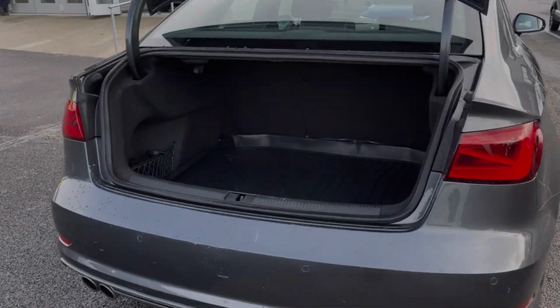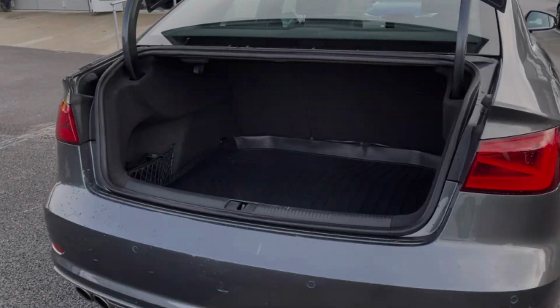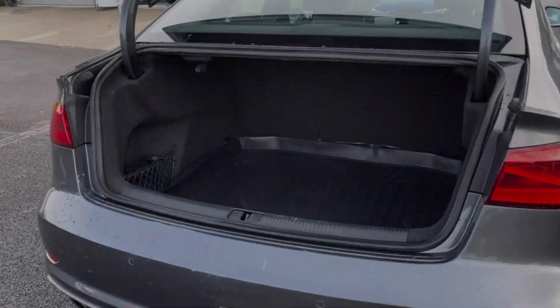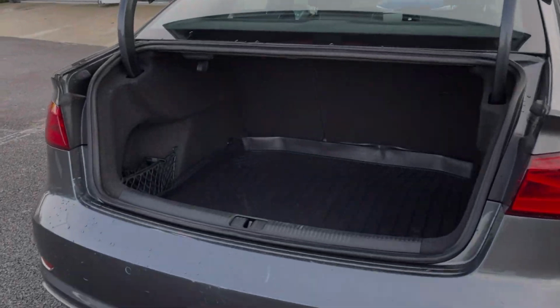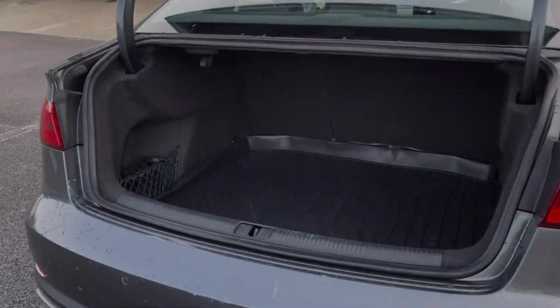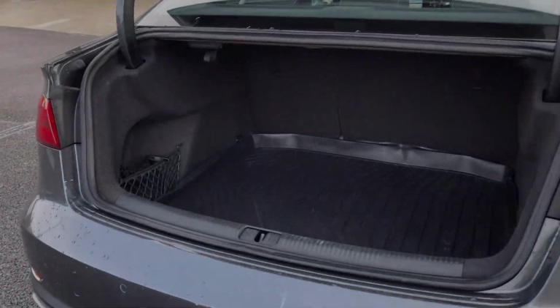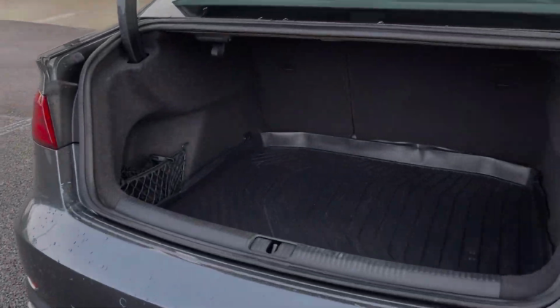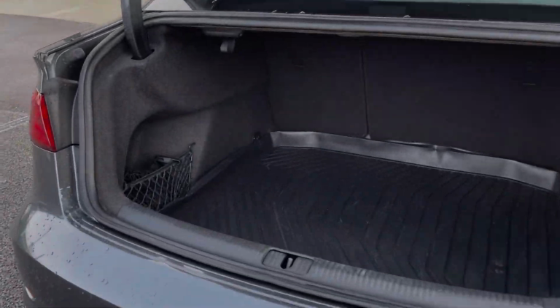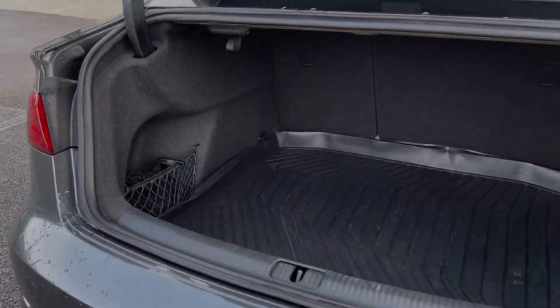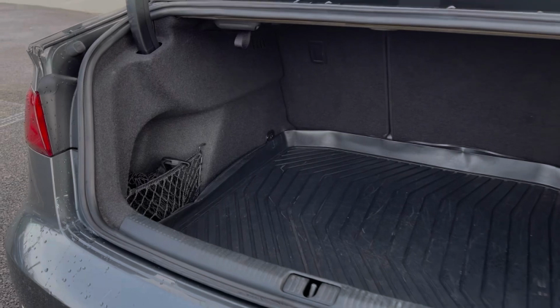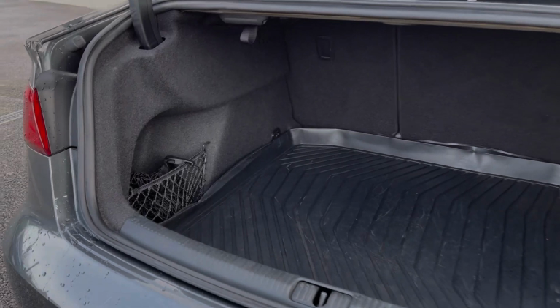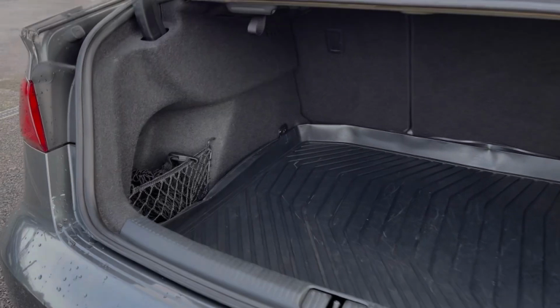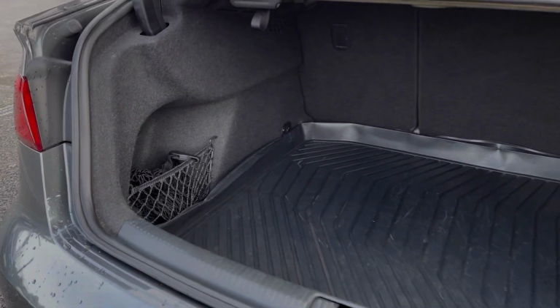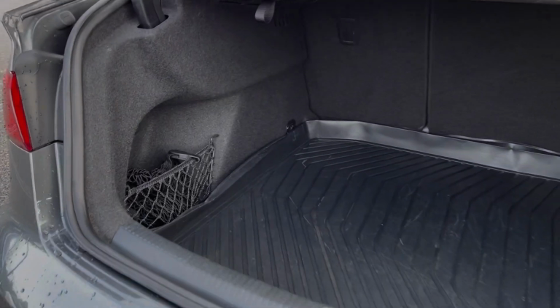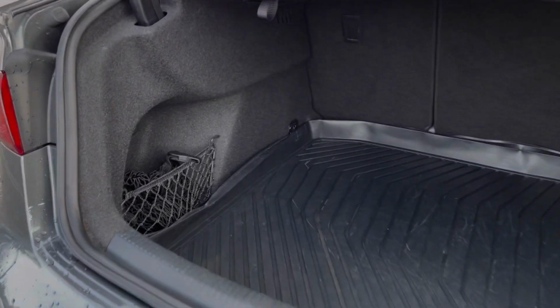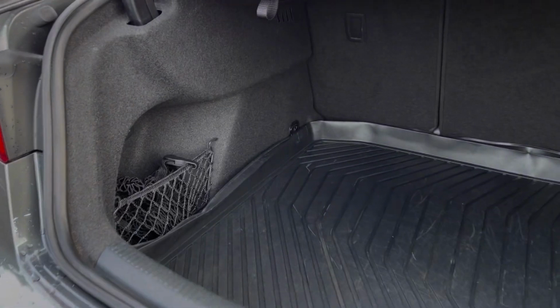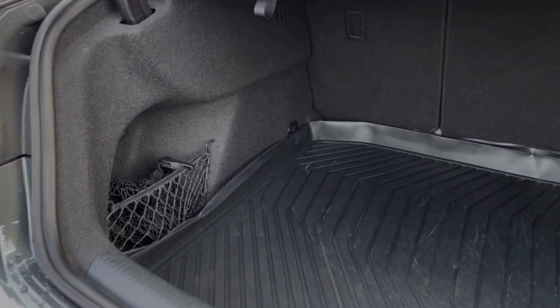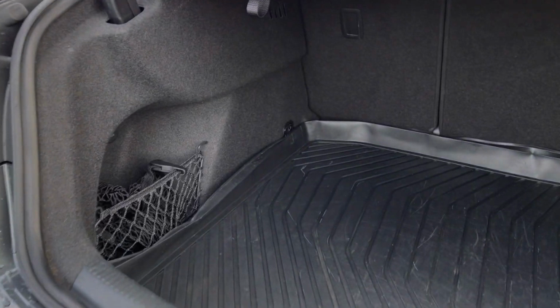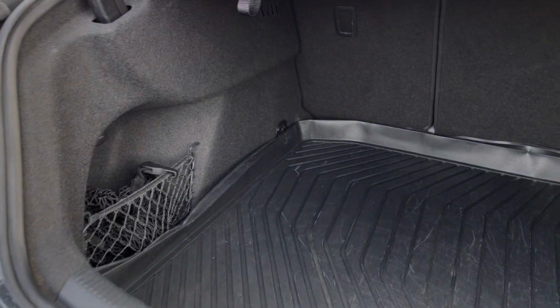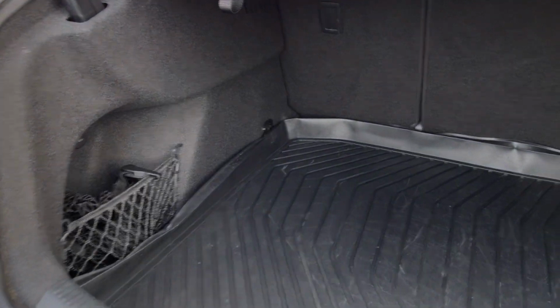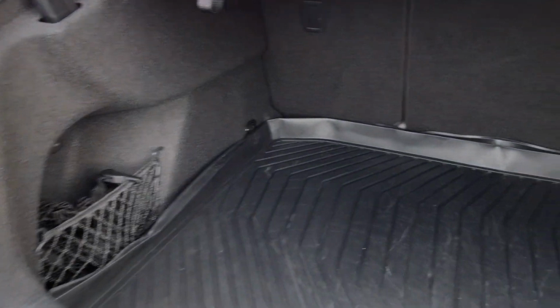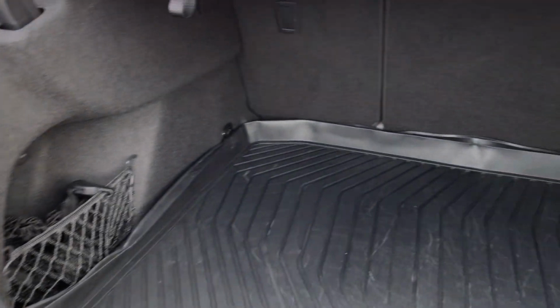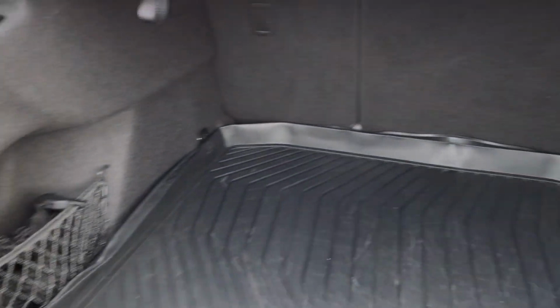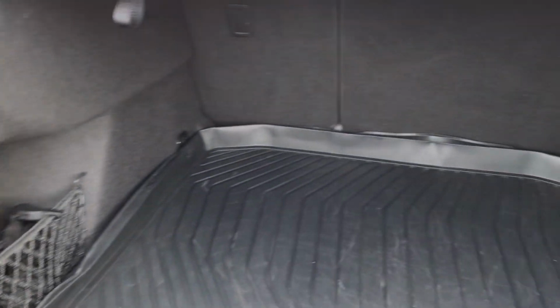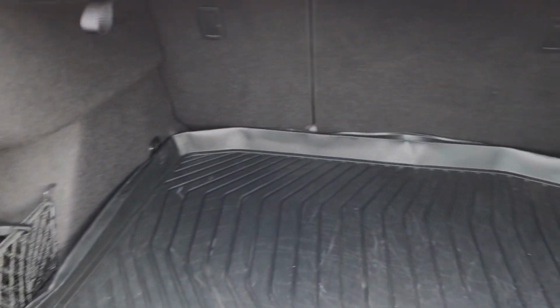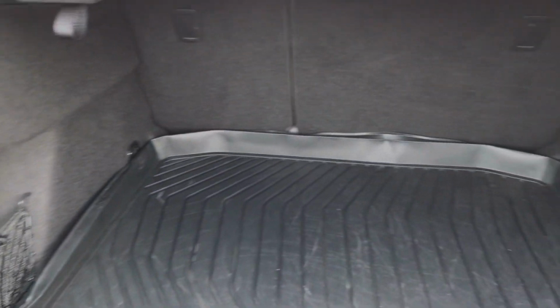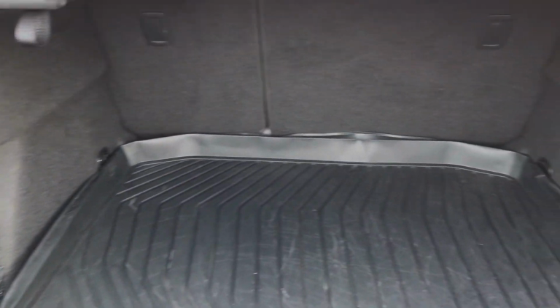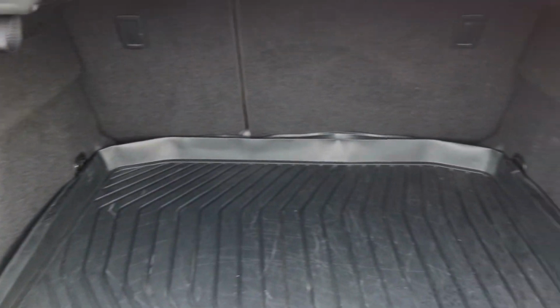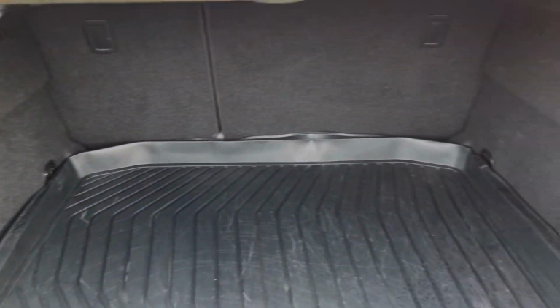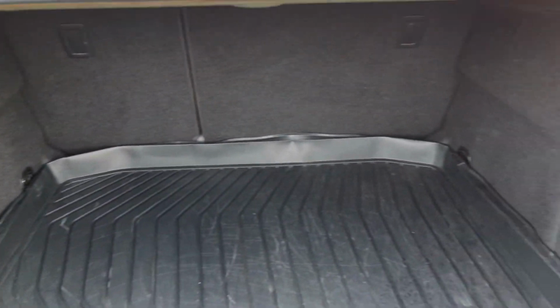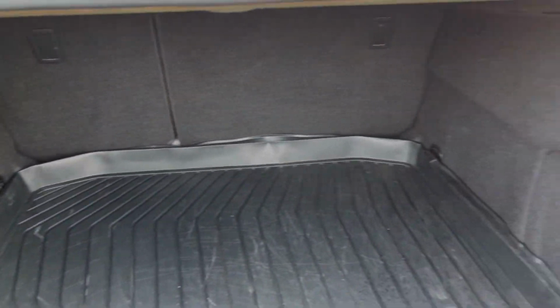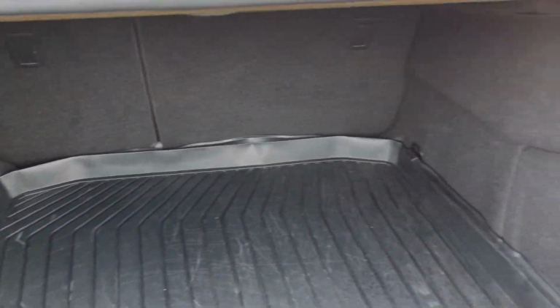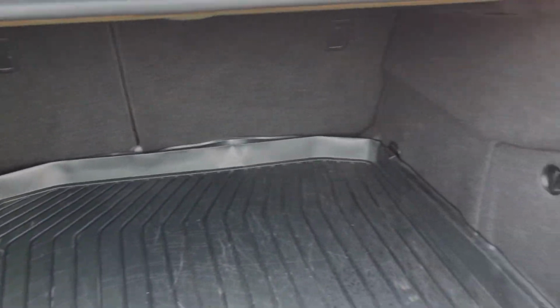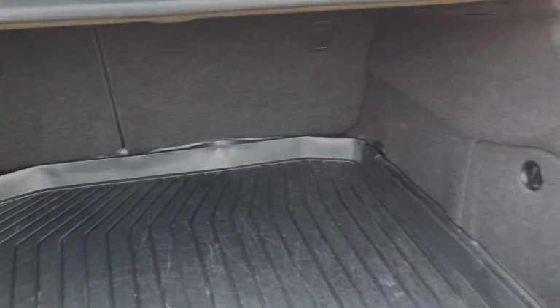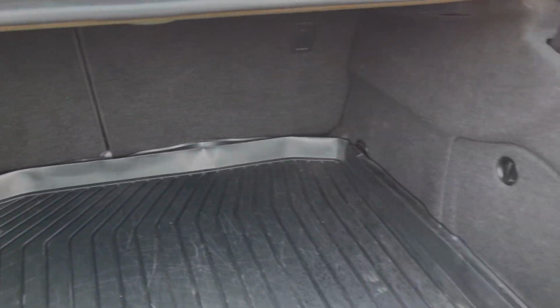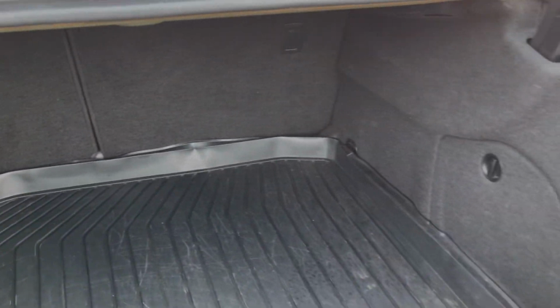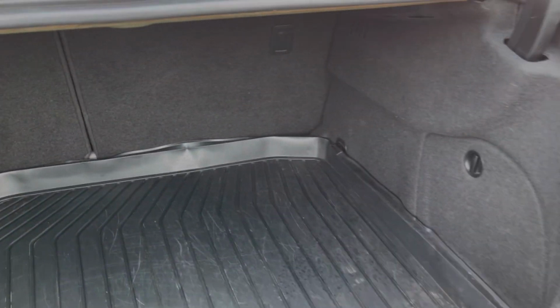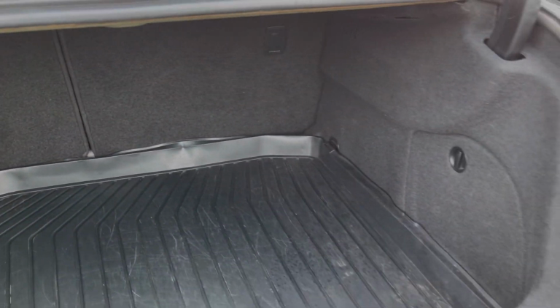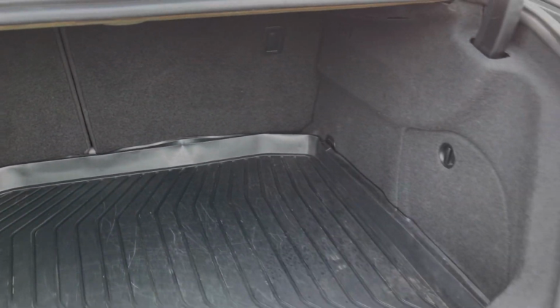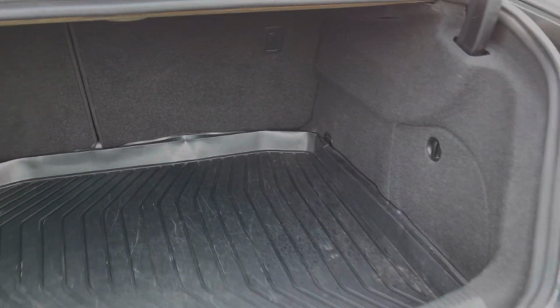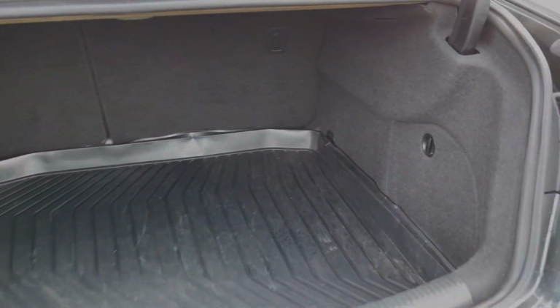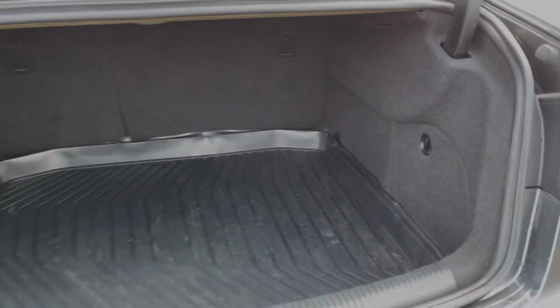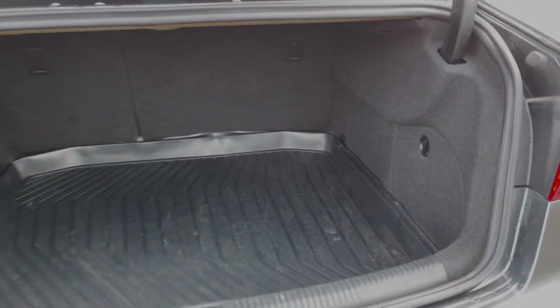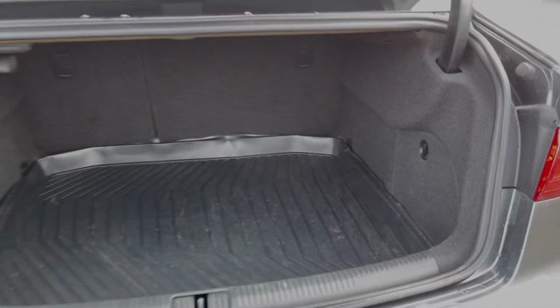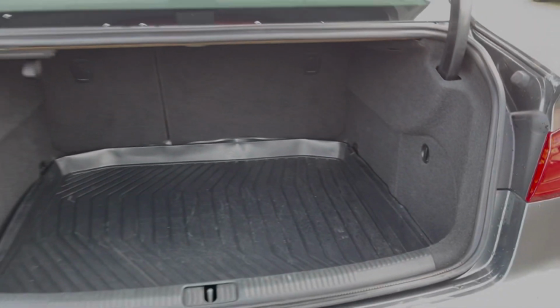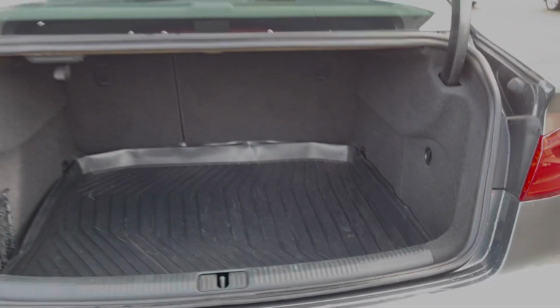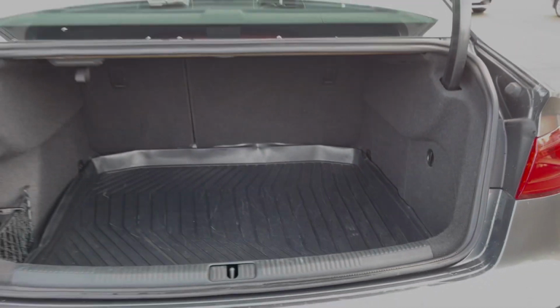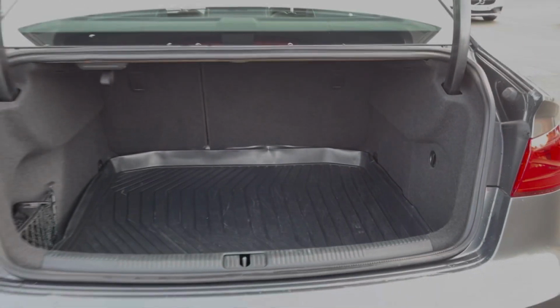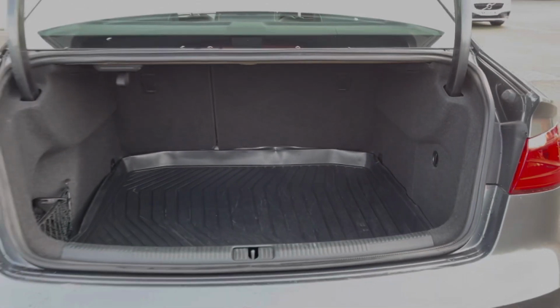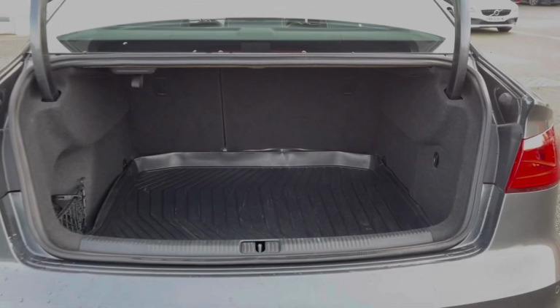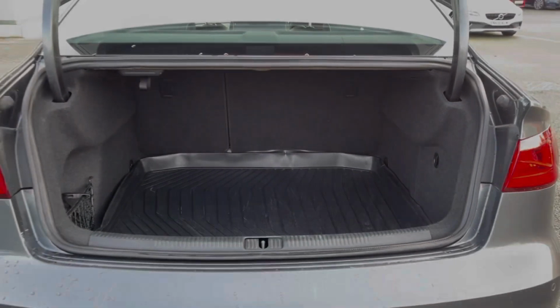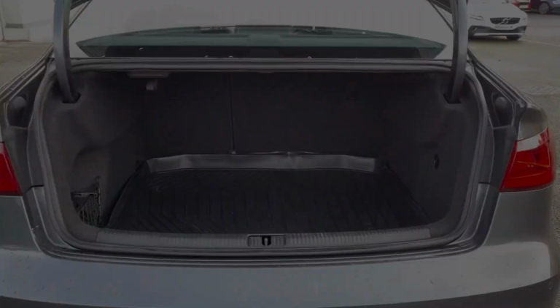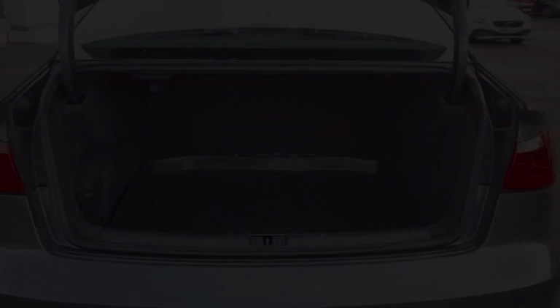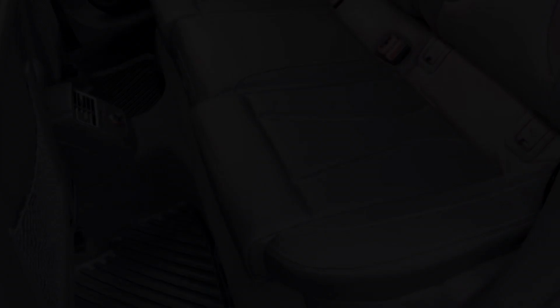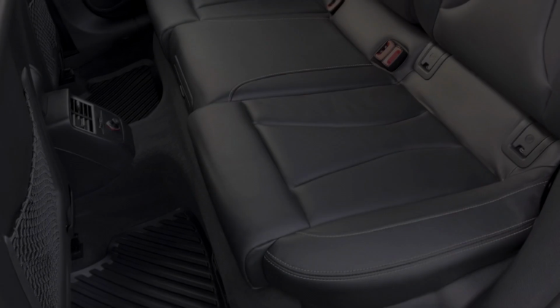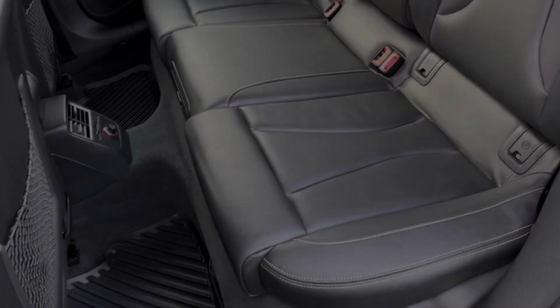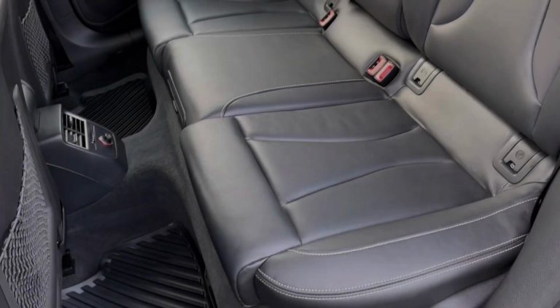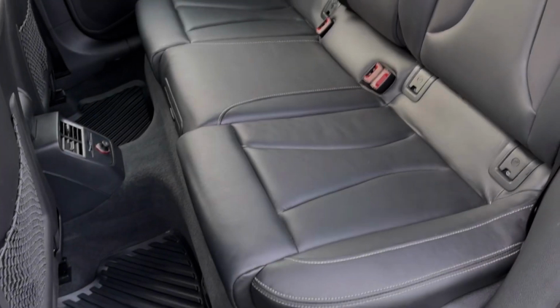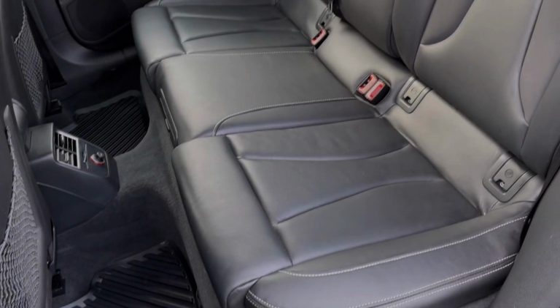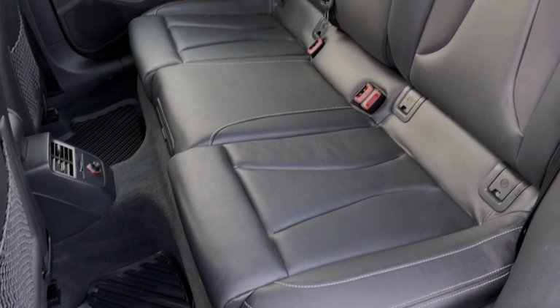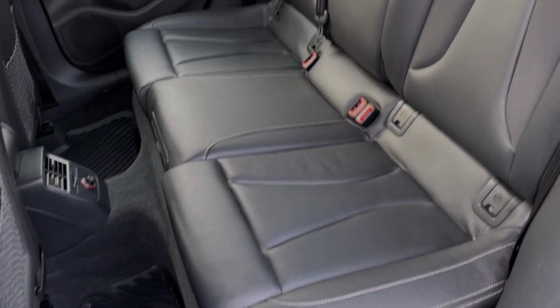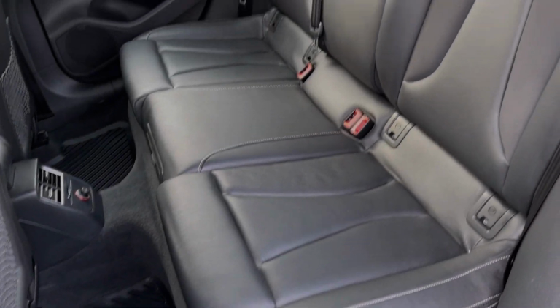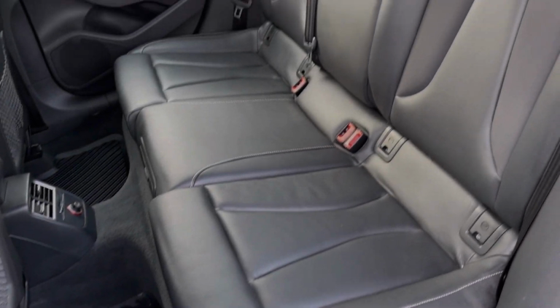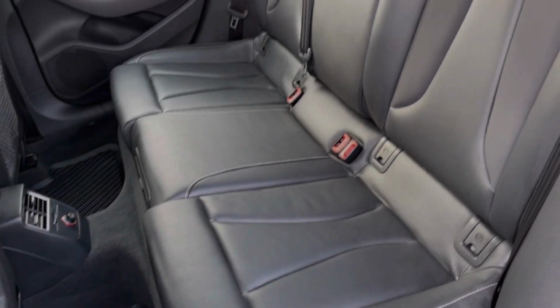Moving into the boot space of the vehicle, you've got a really good amount of room with this being the saloon. You've also got that protective flooring which is nice and easy to keep clean.